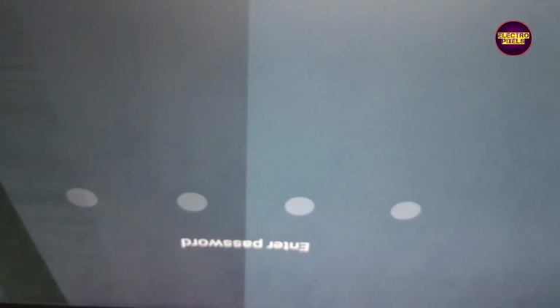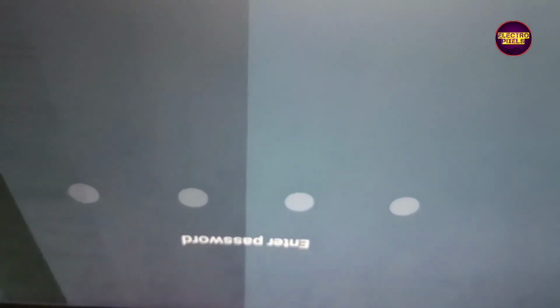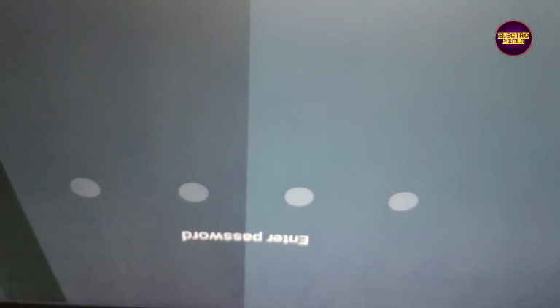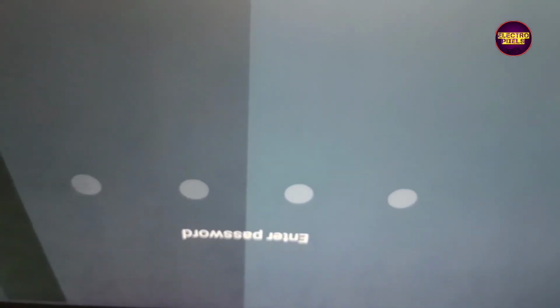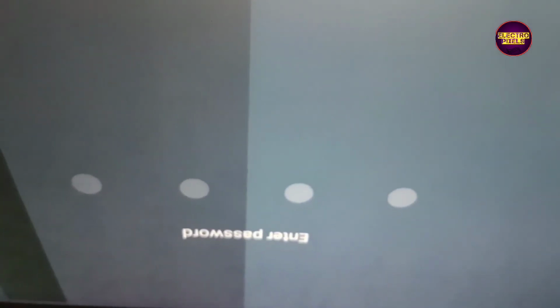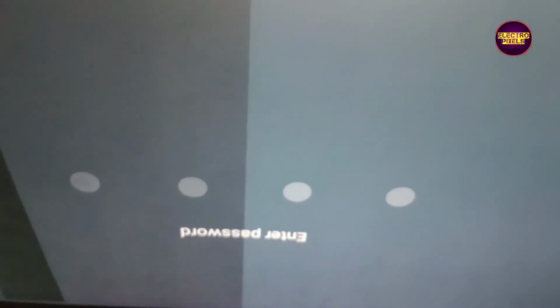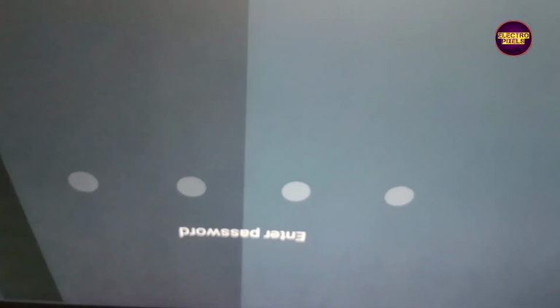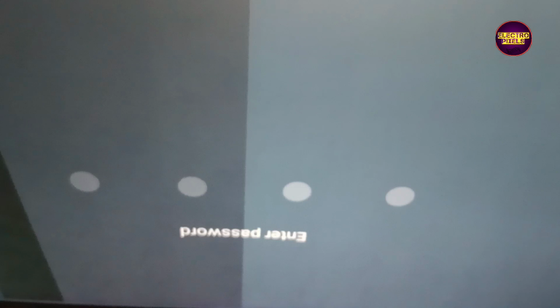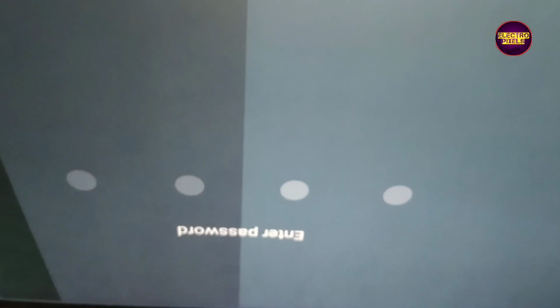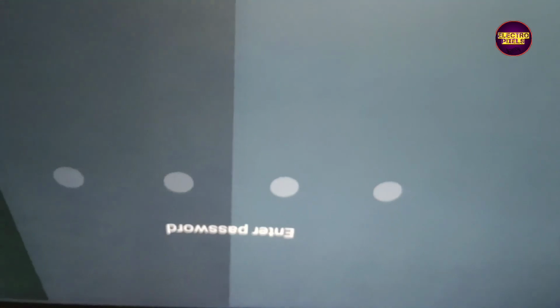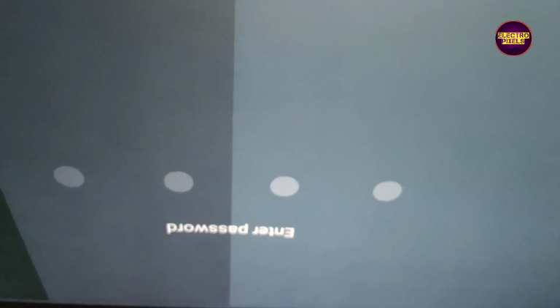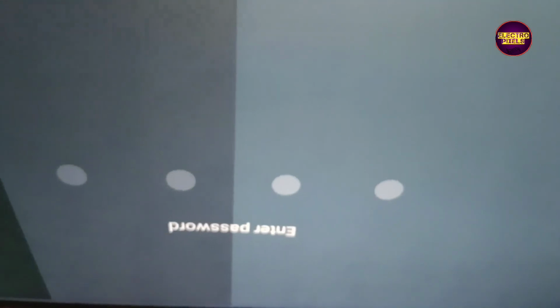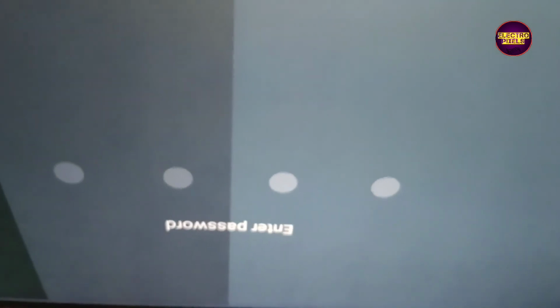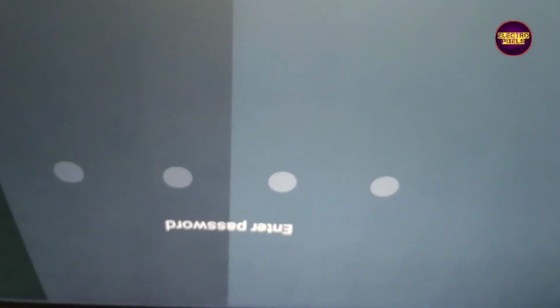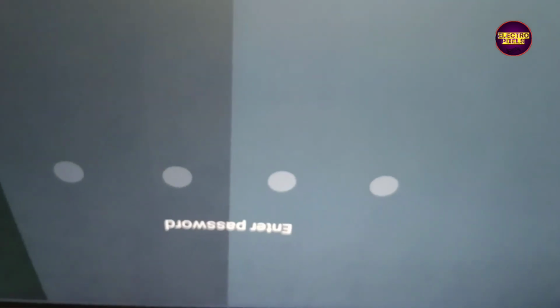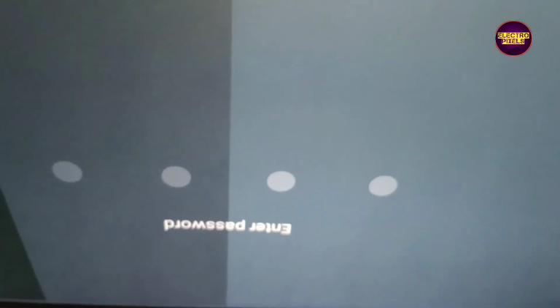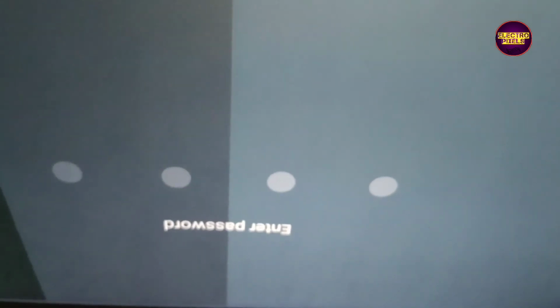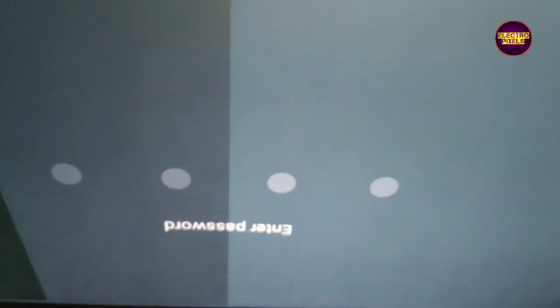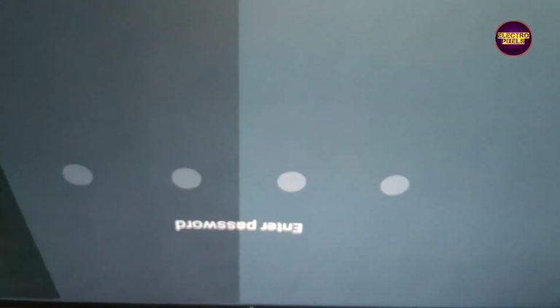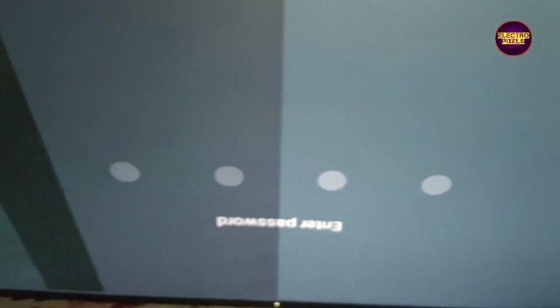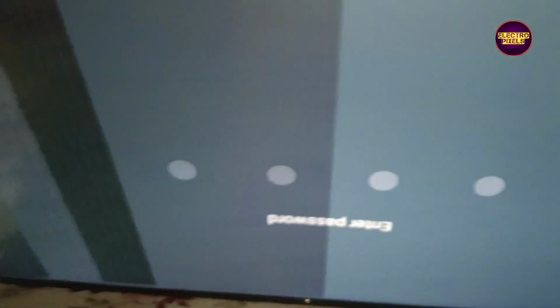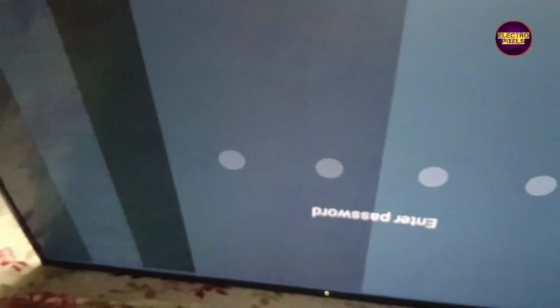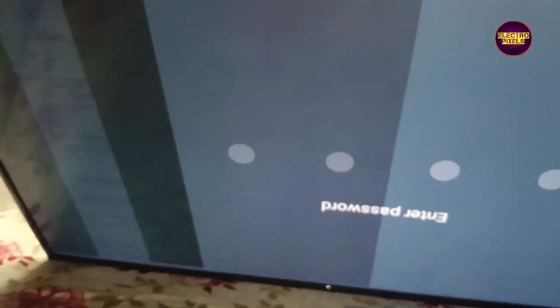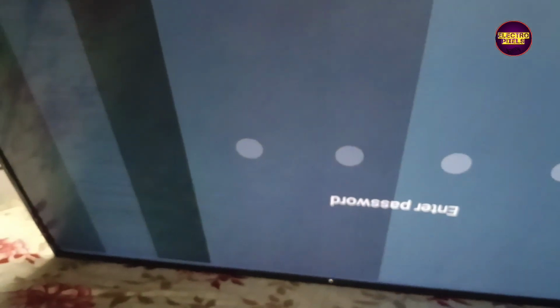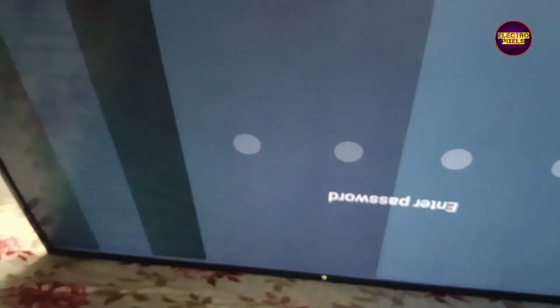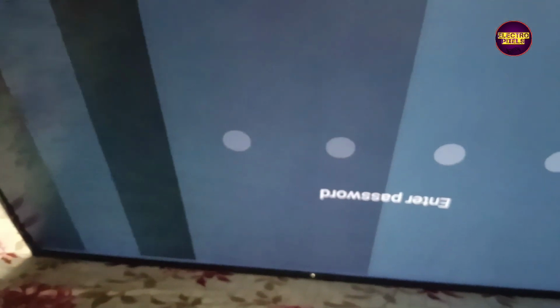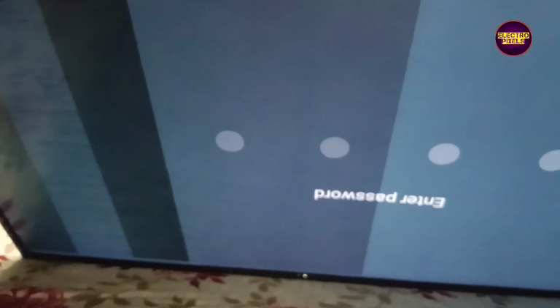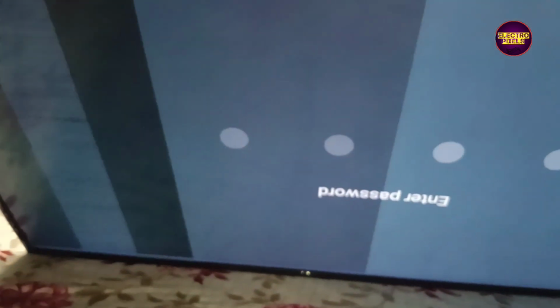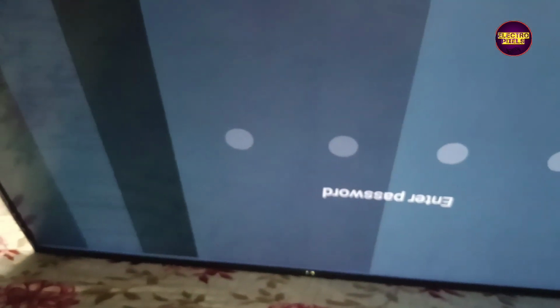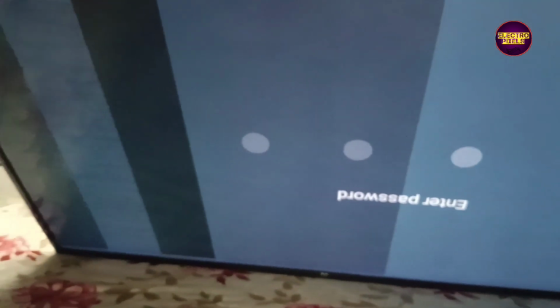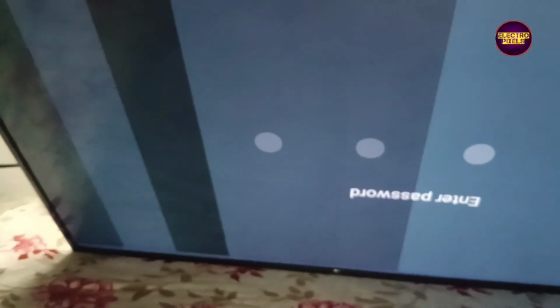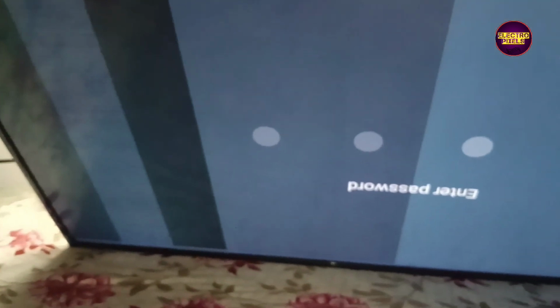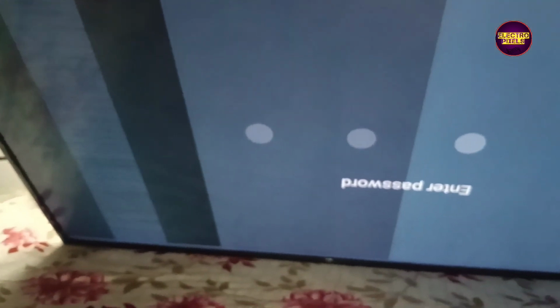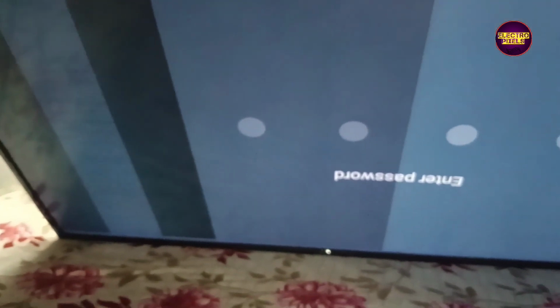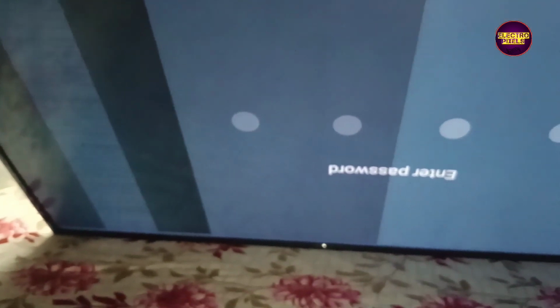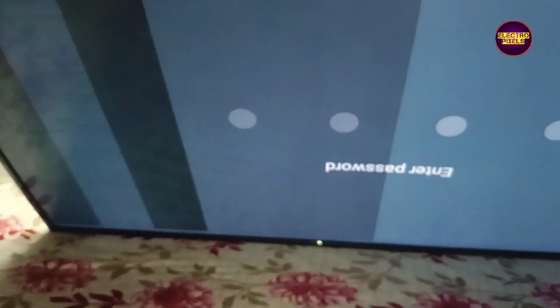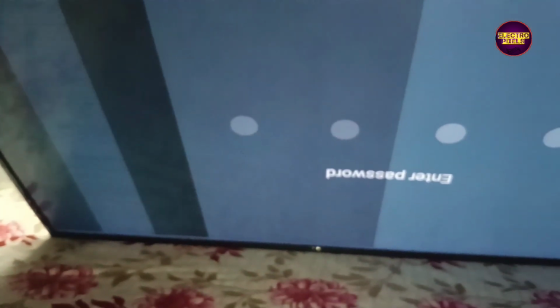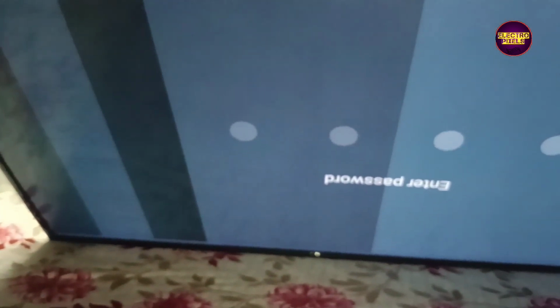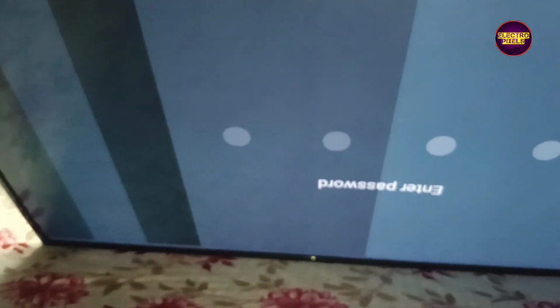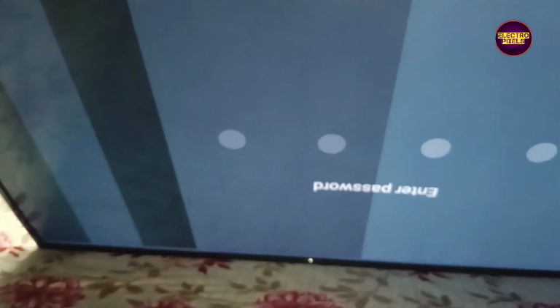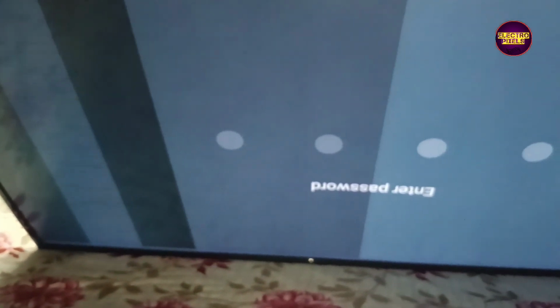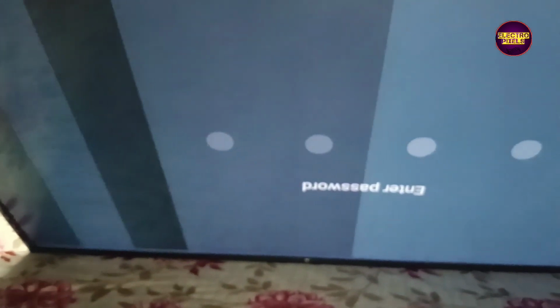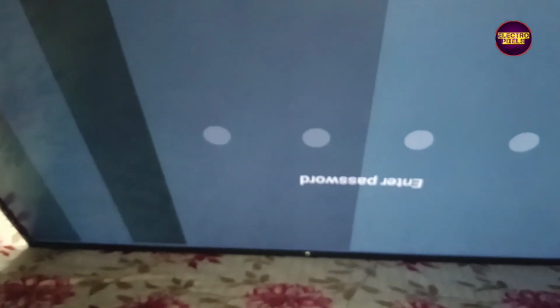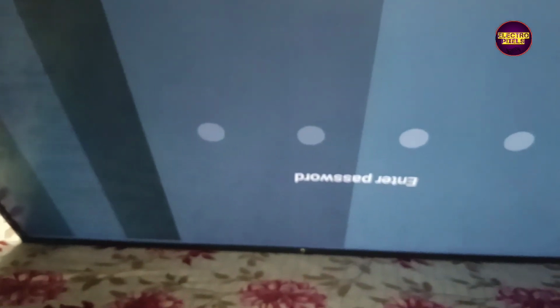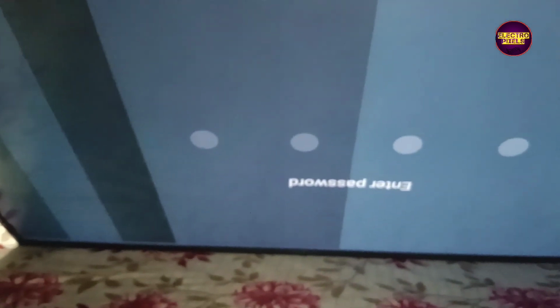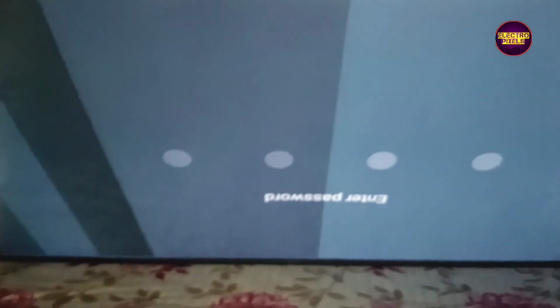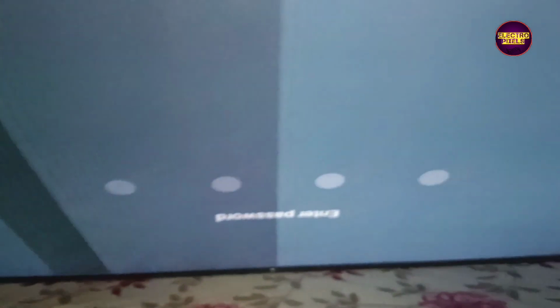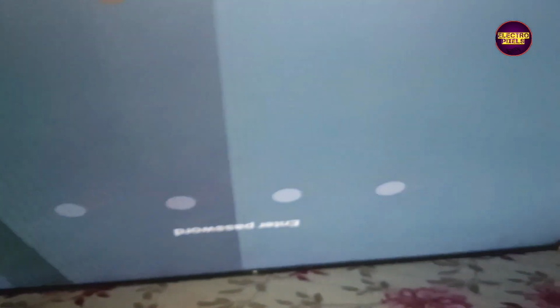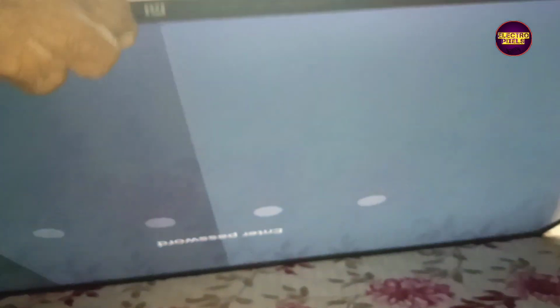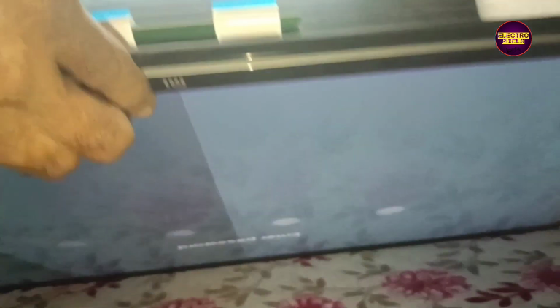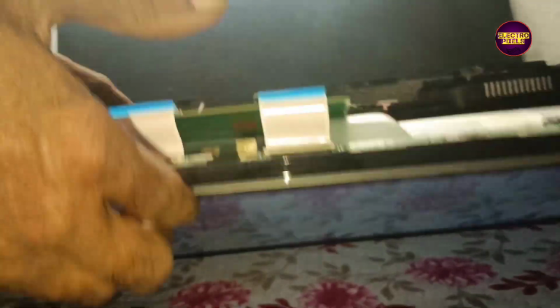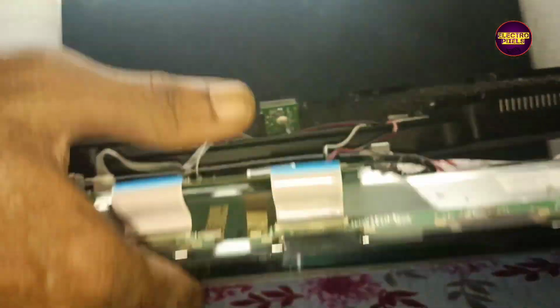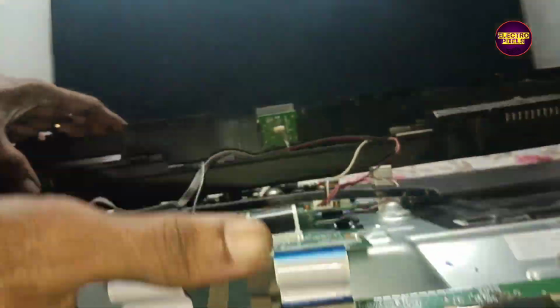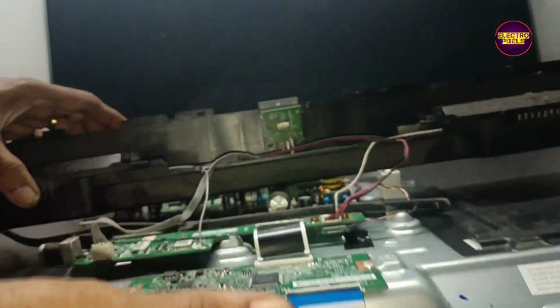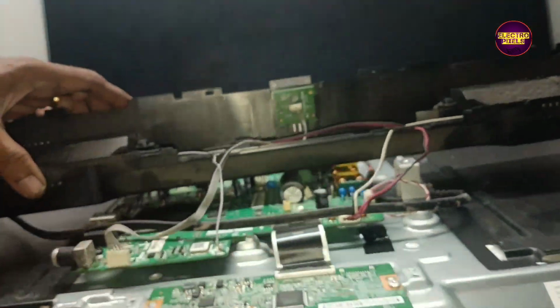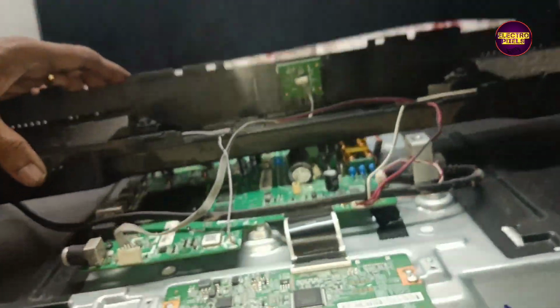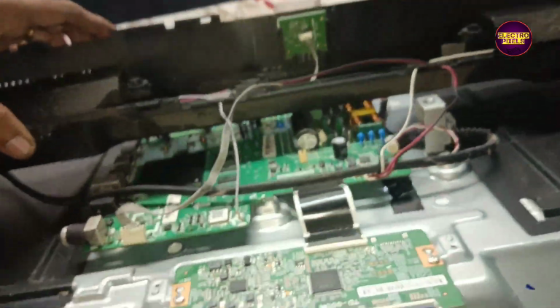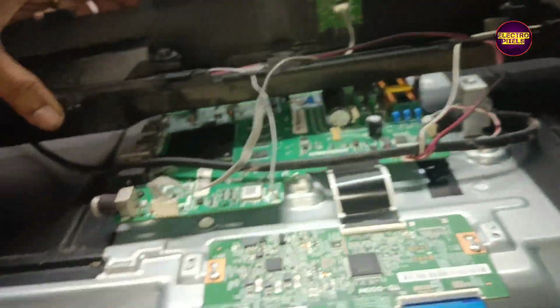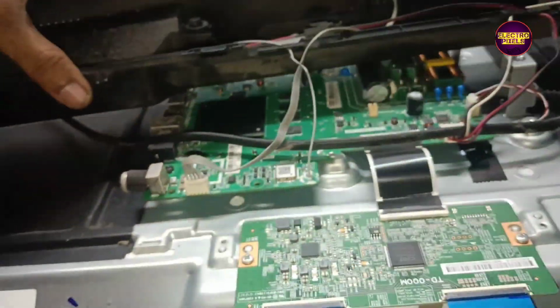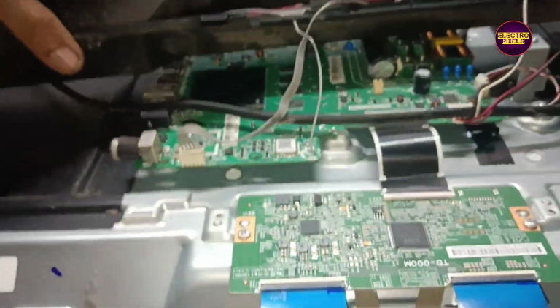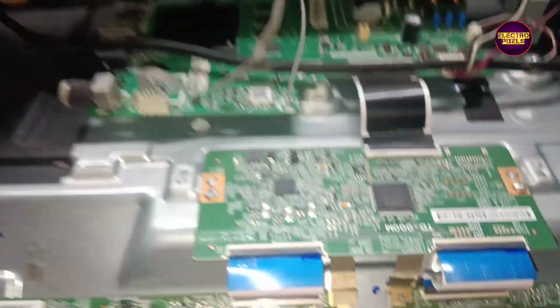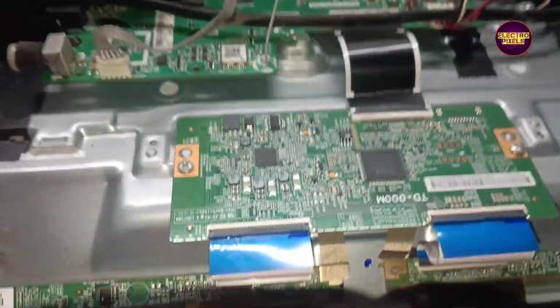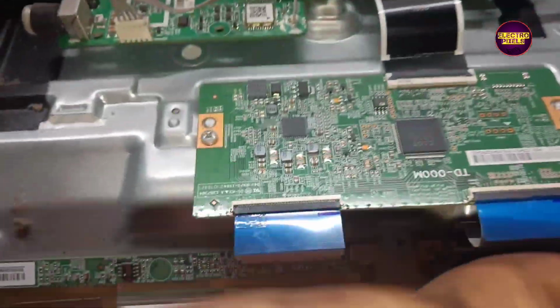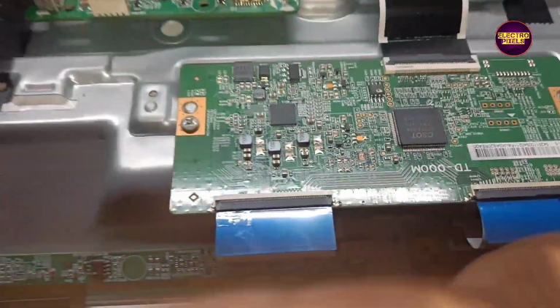This means we need to reduce the tracks to block. Finally now the picture comes and the TV is repaired successfully.